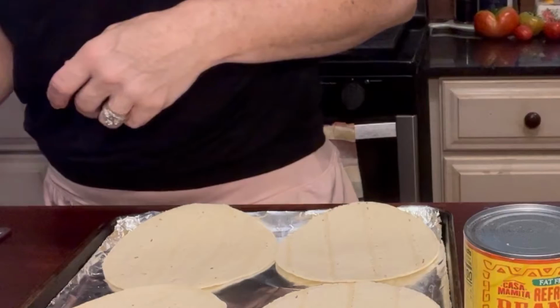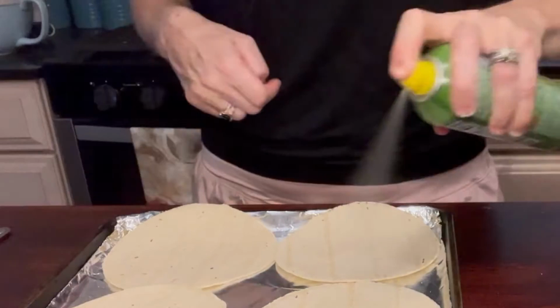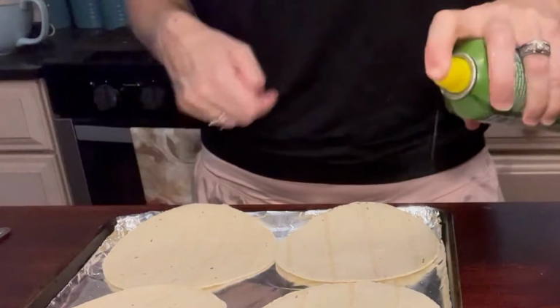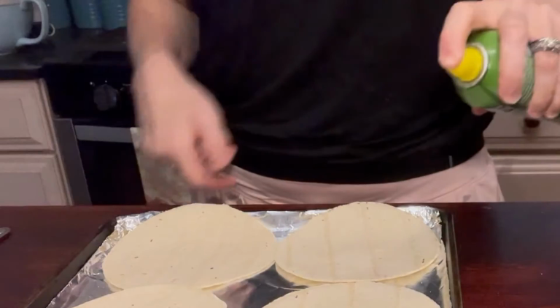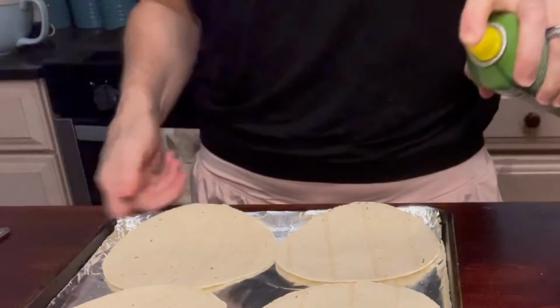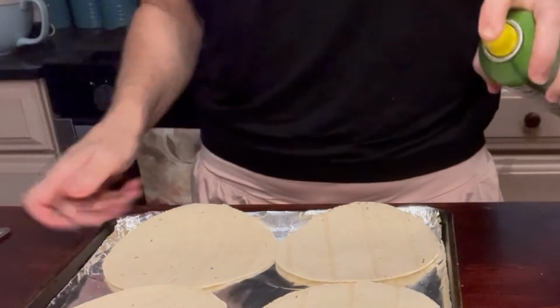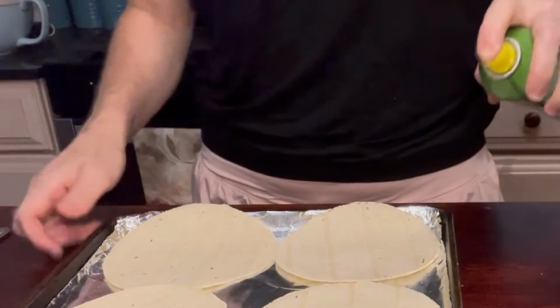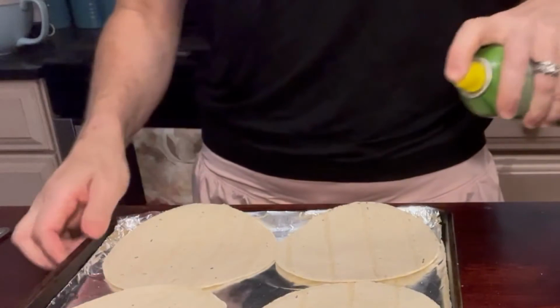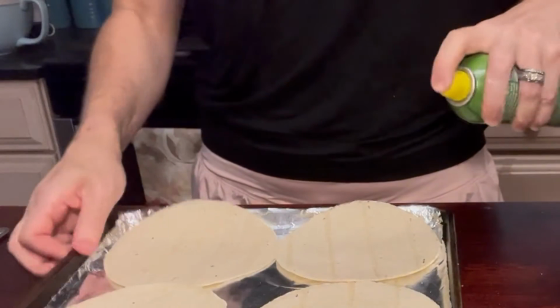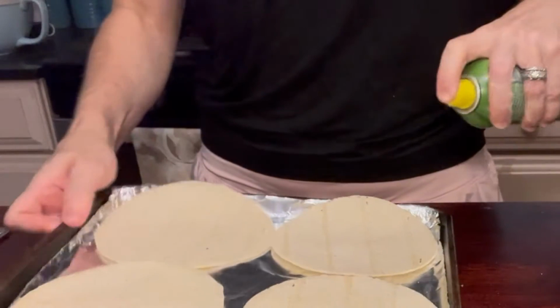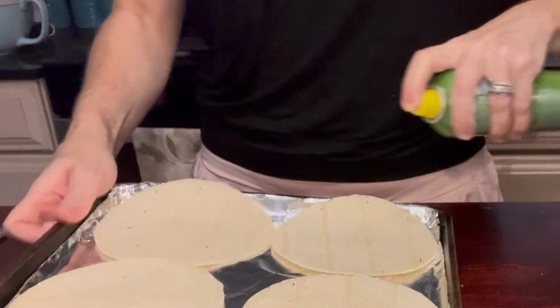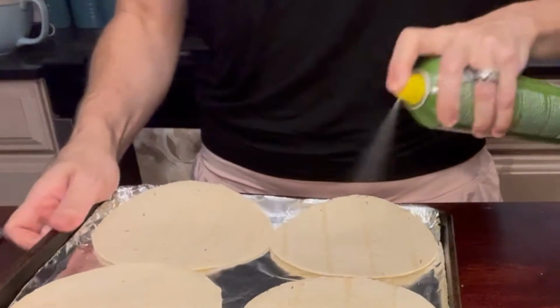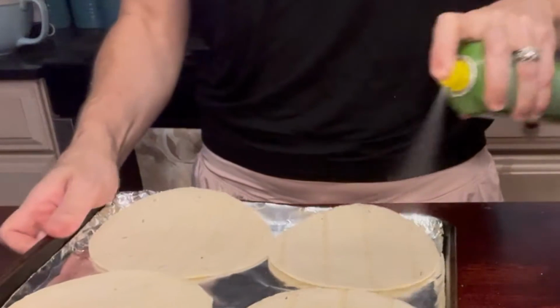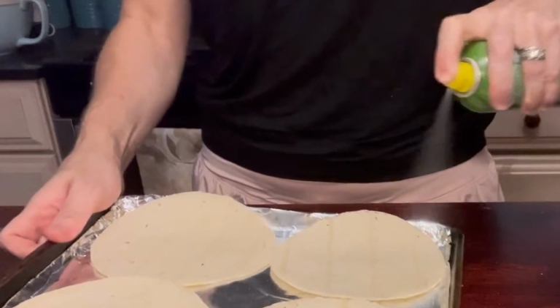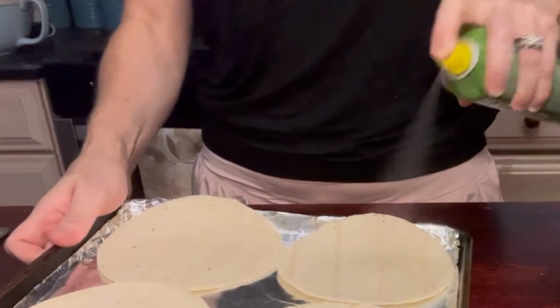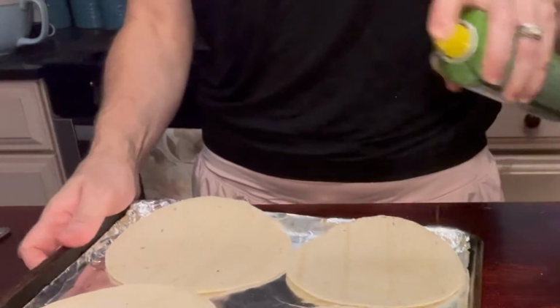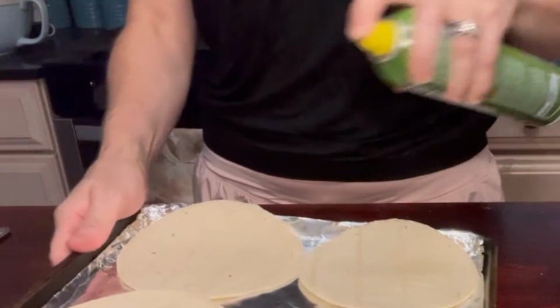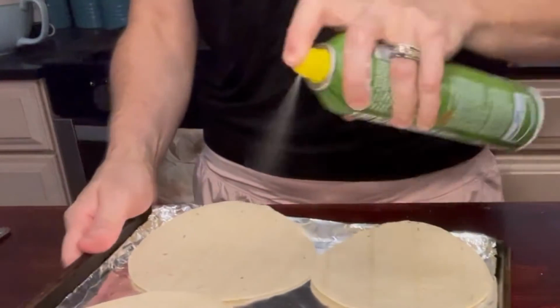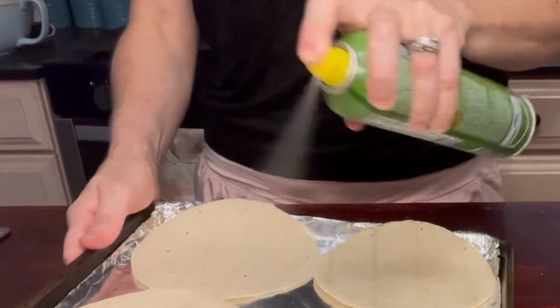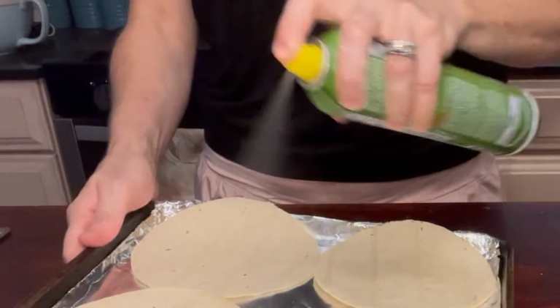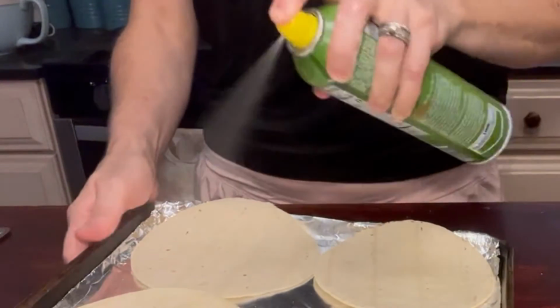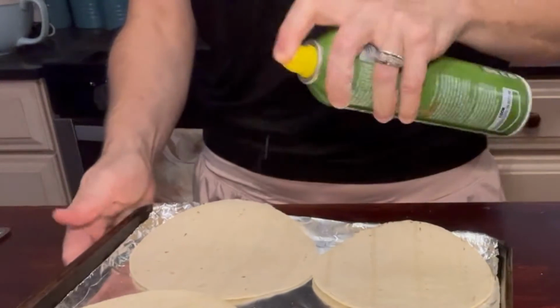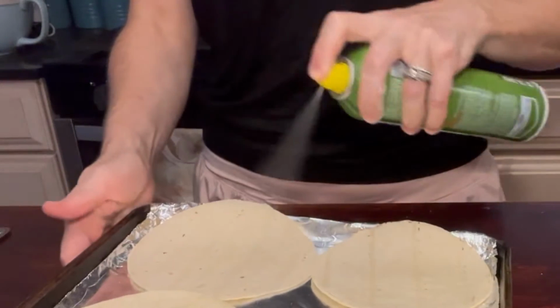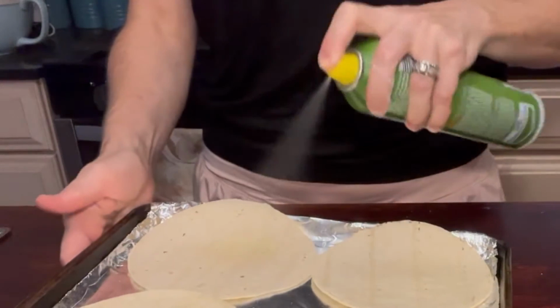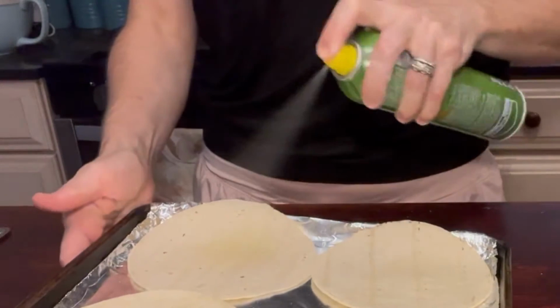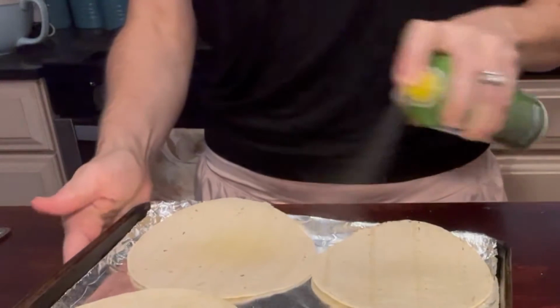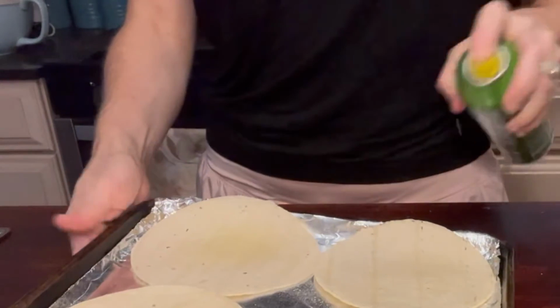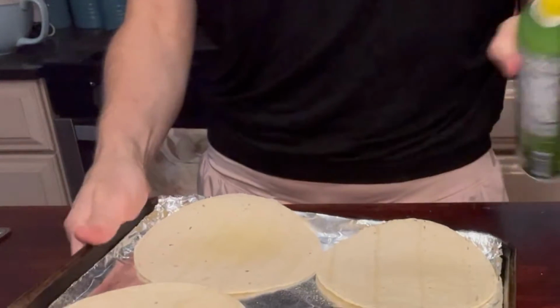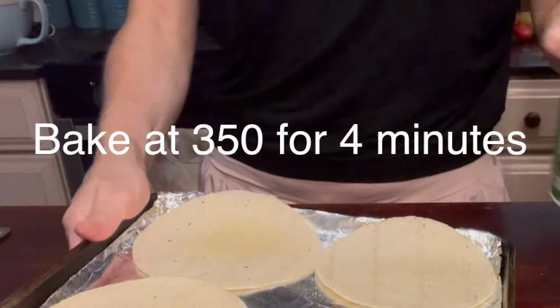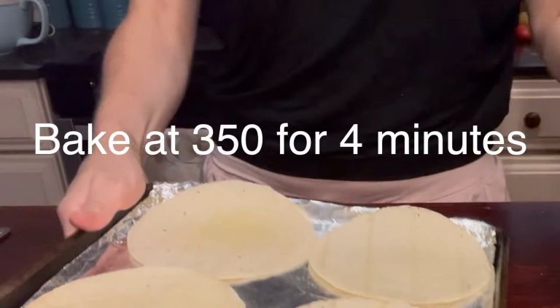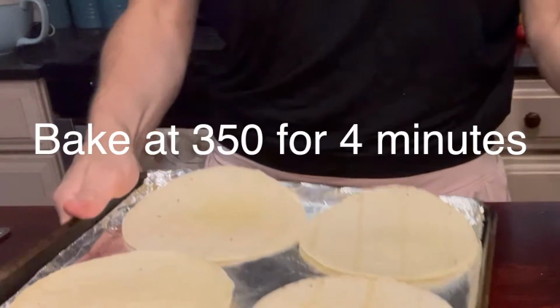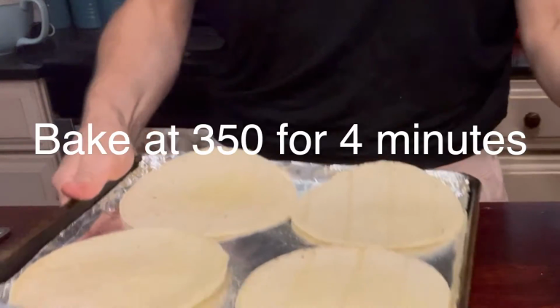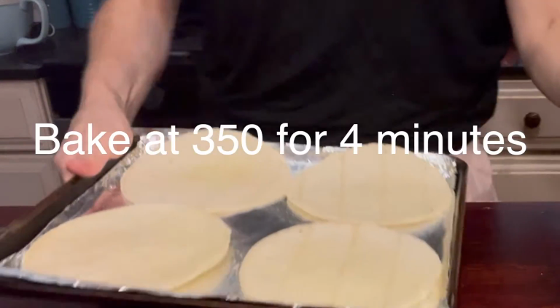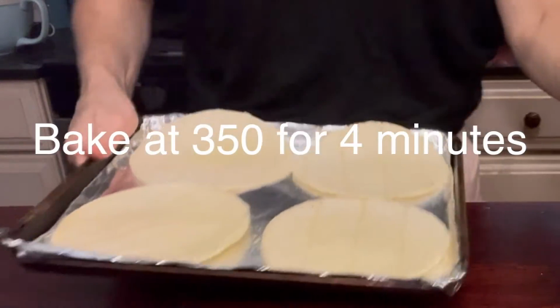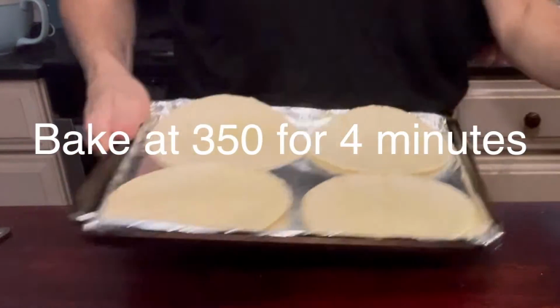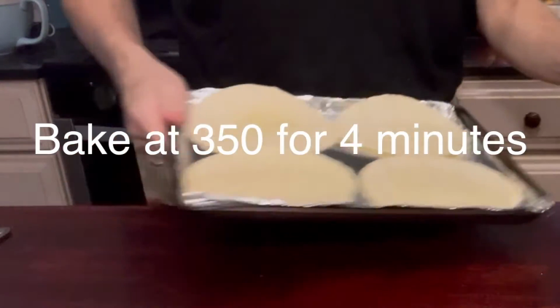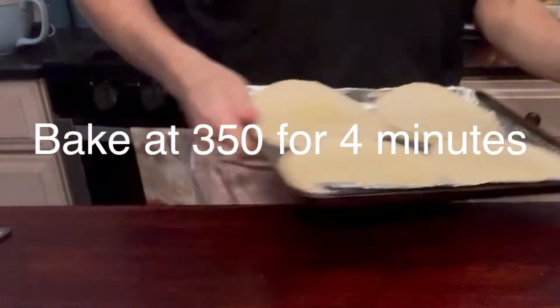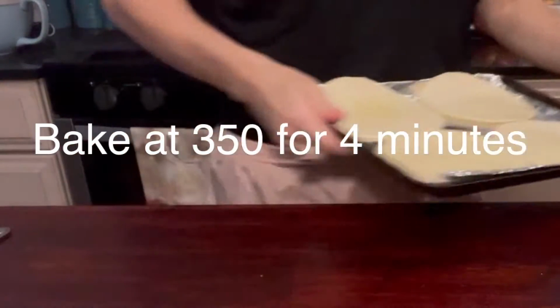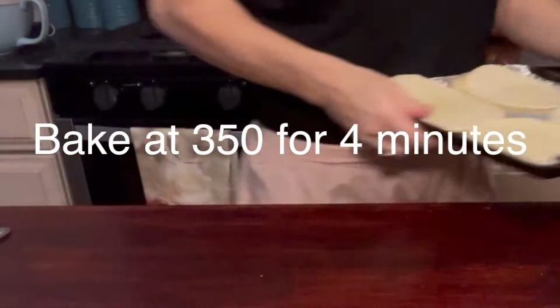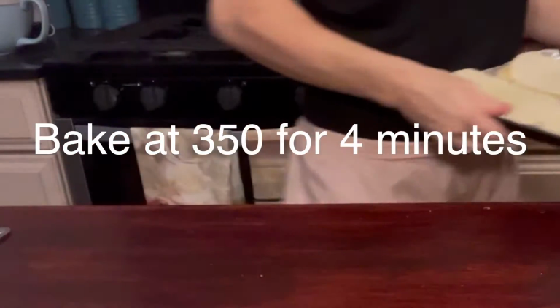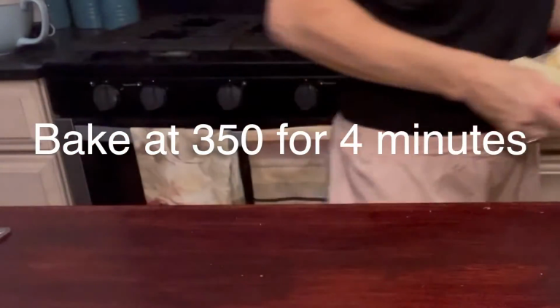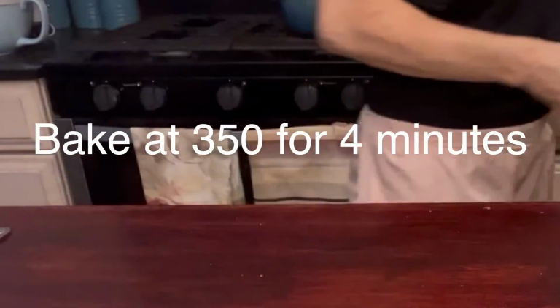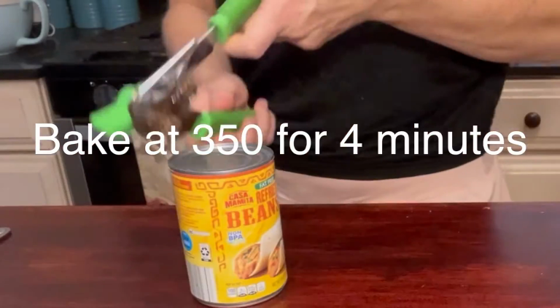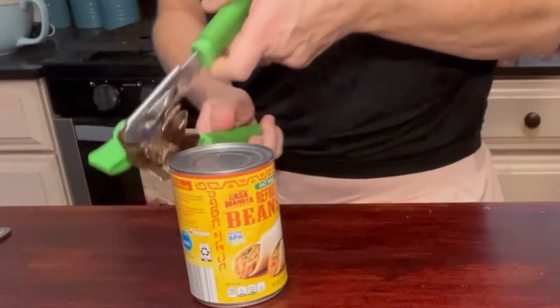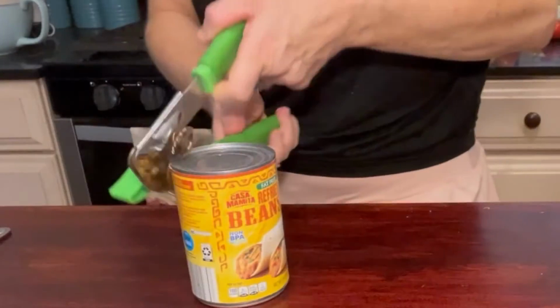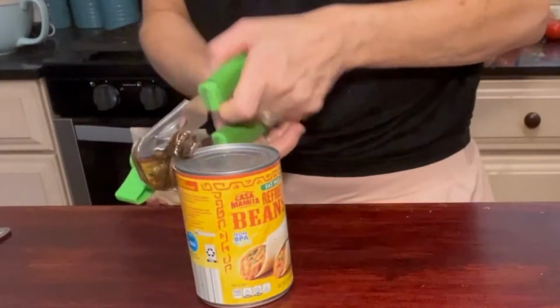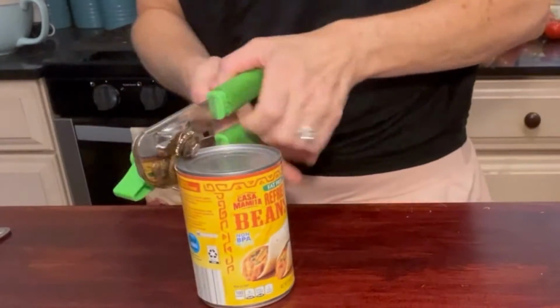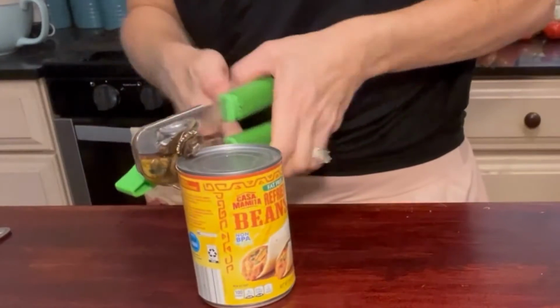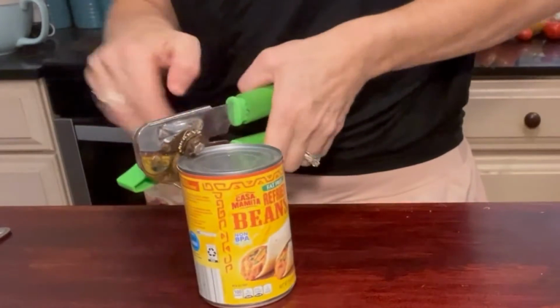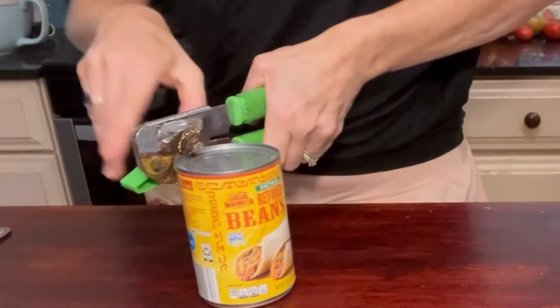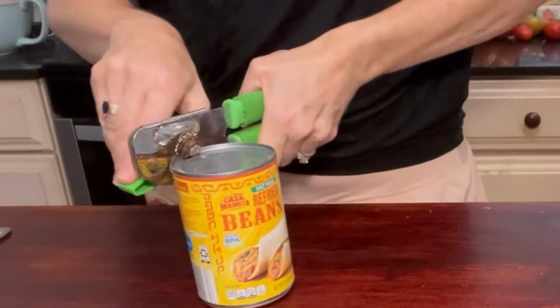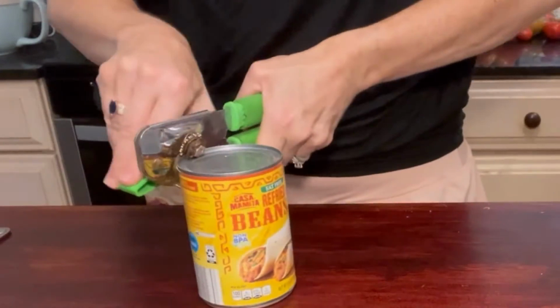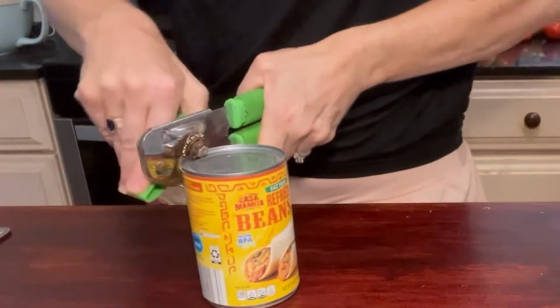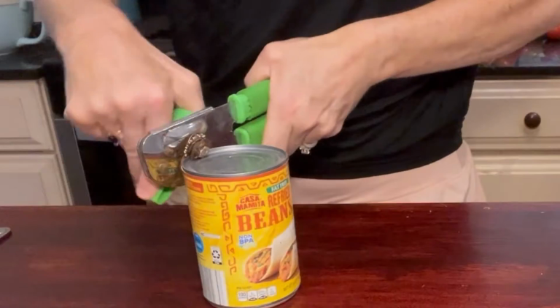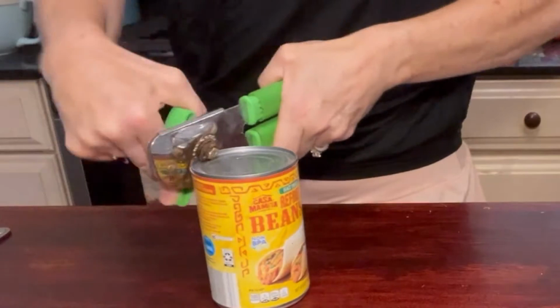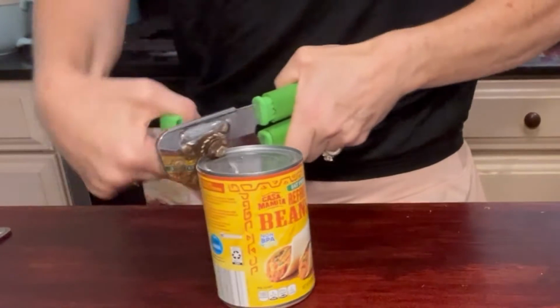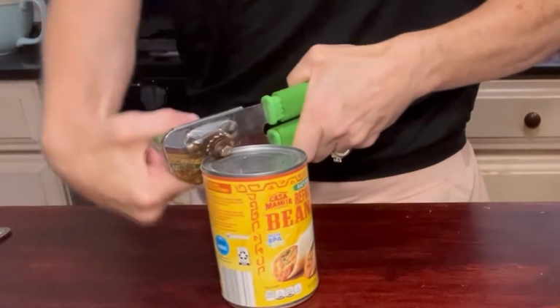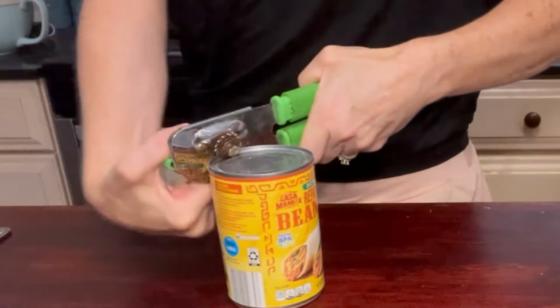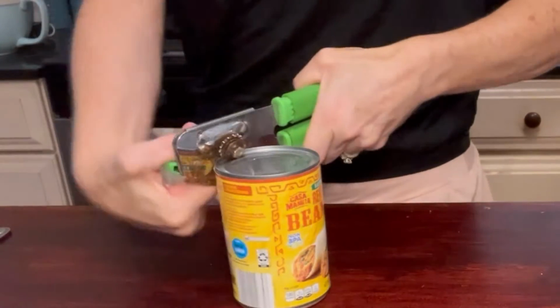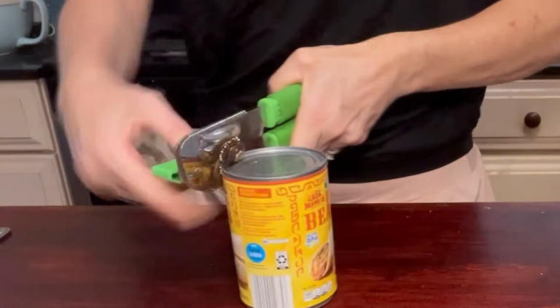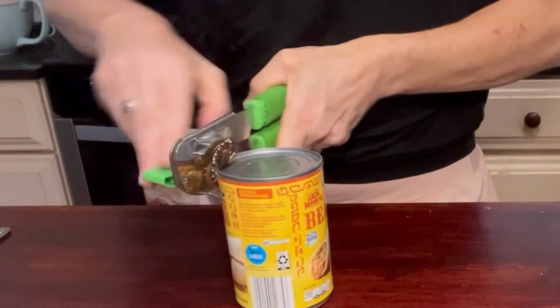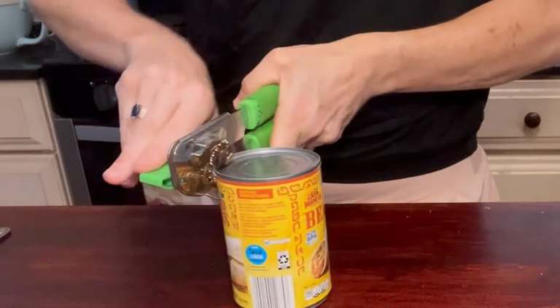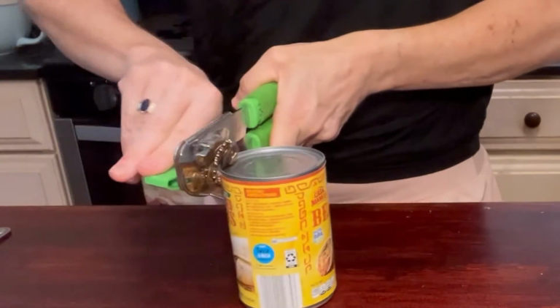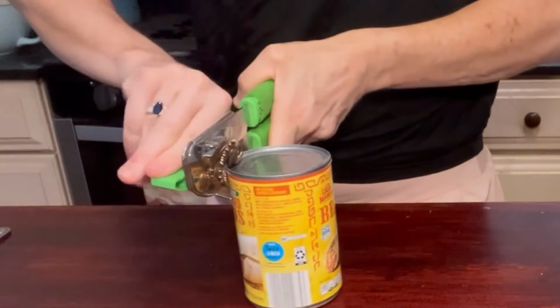After you have your tortillas on the baking sheet, go ahead and spray them down with some non-stick olive oil spray.